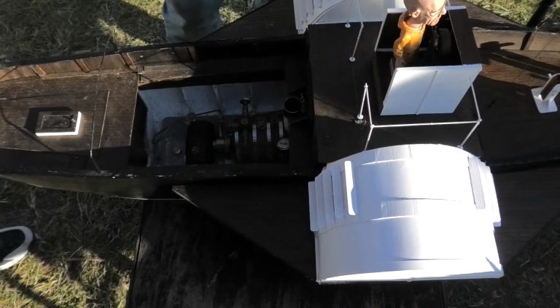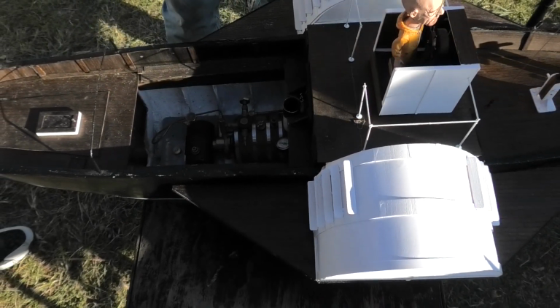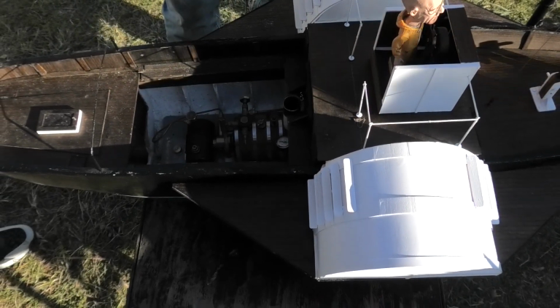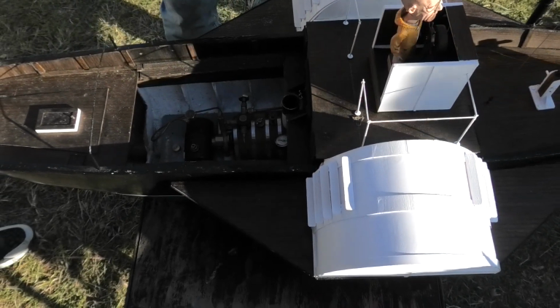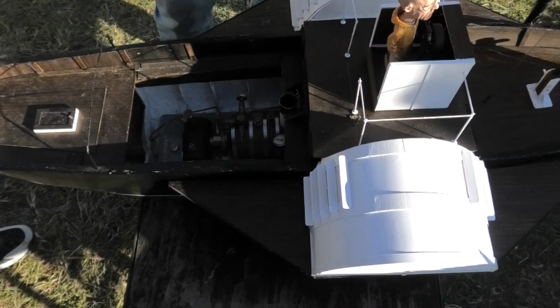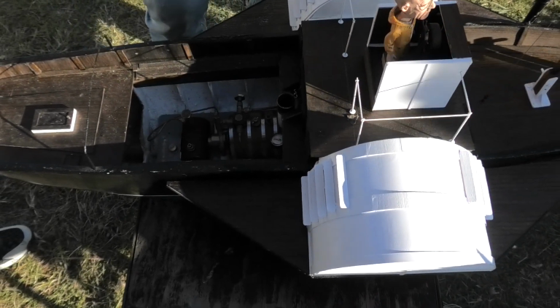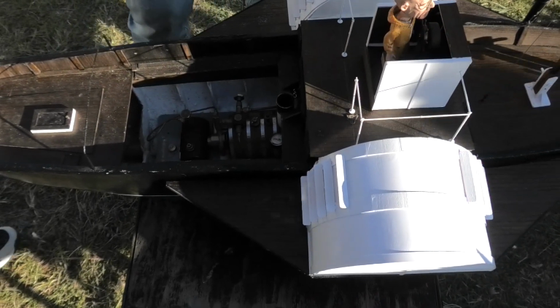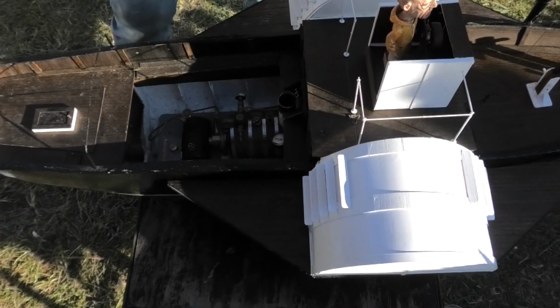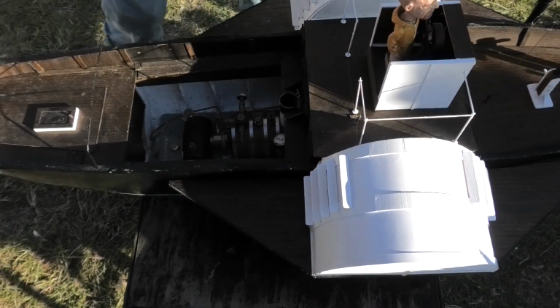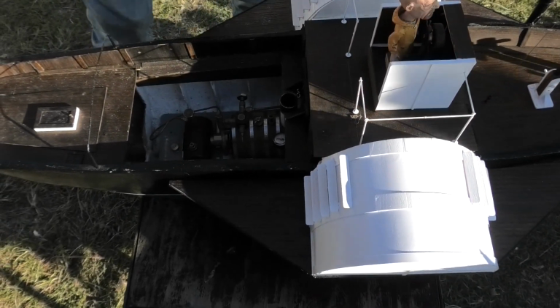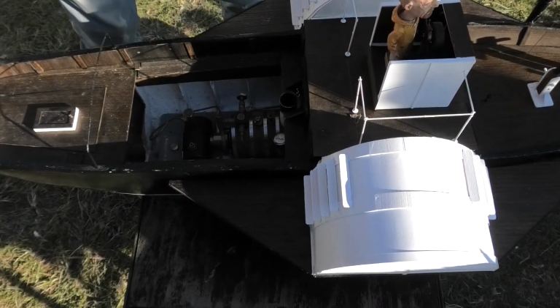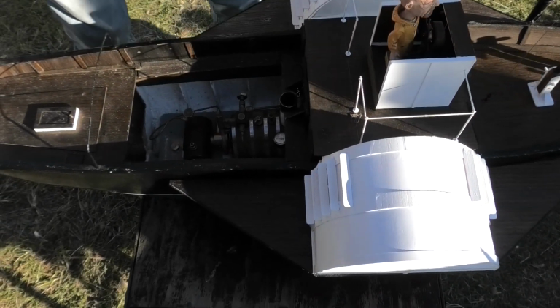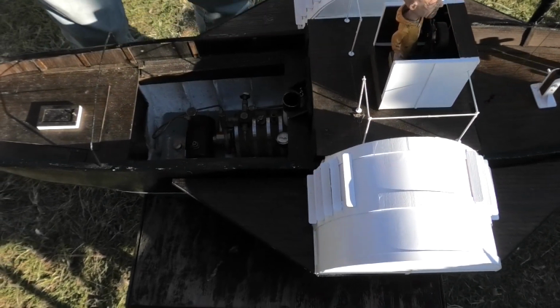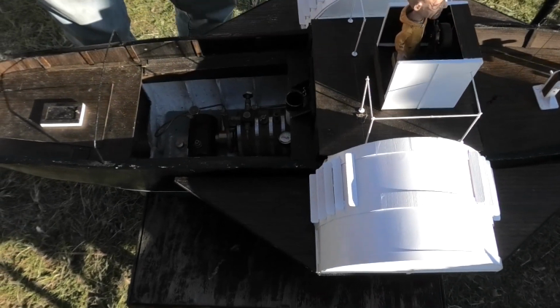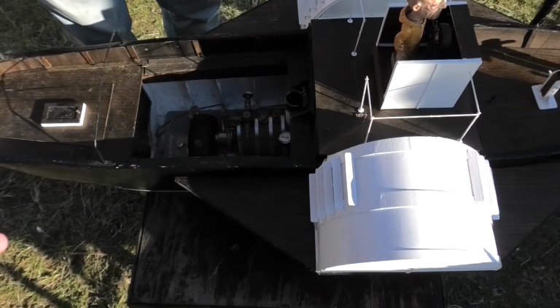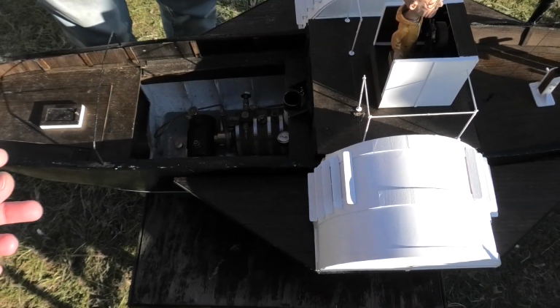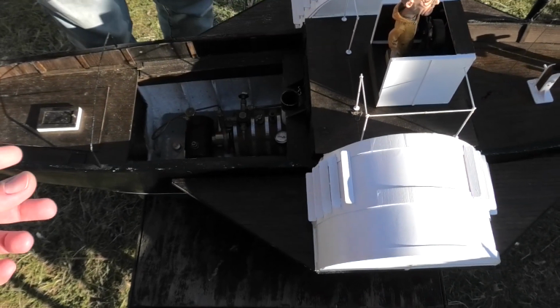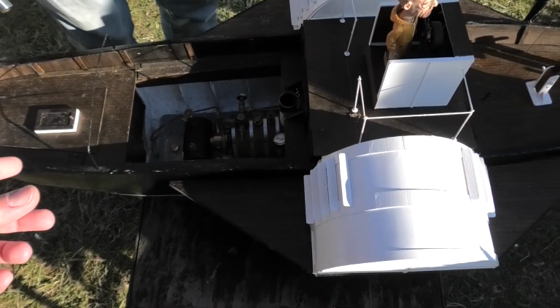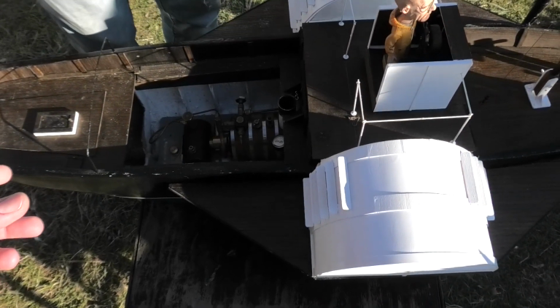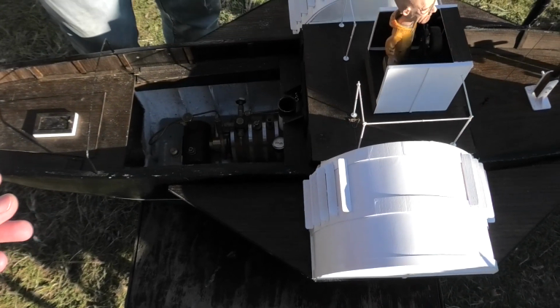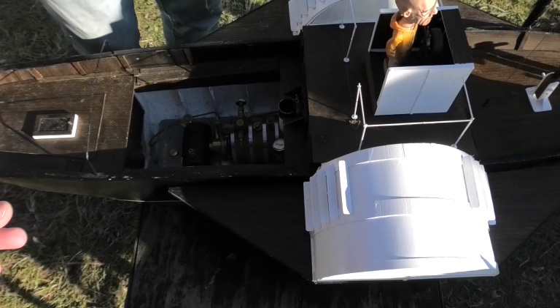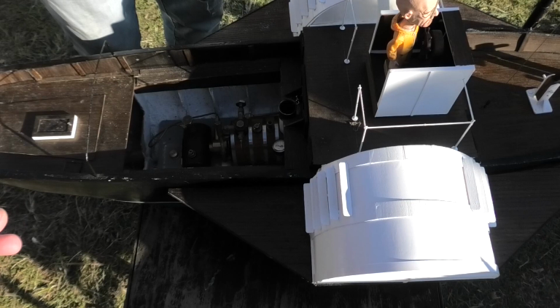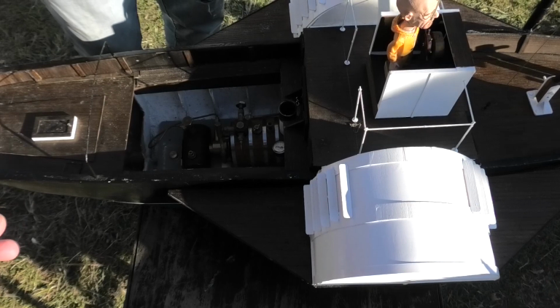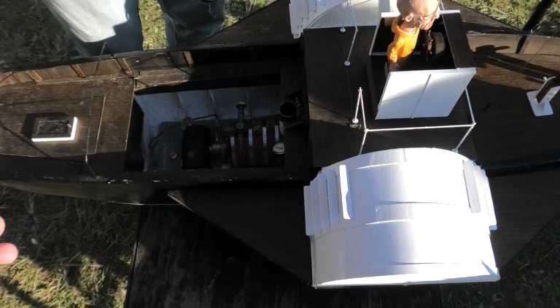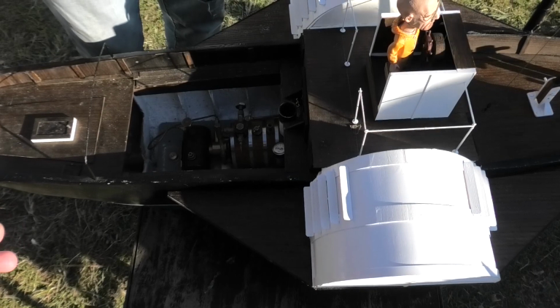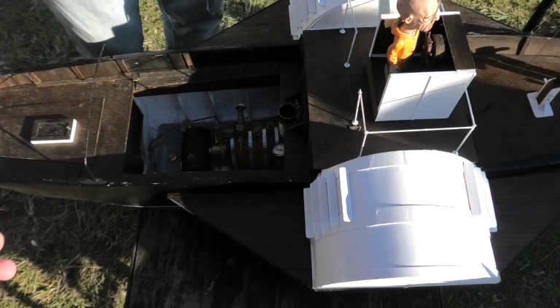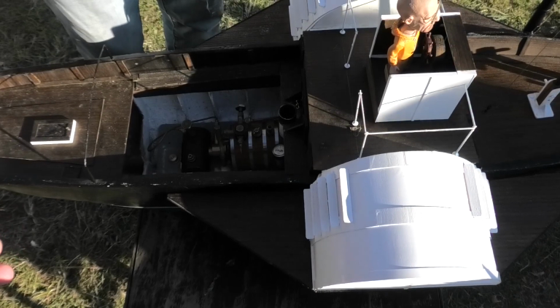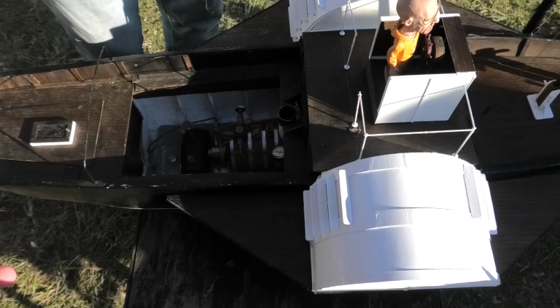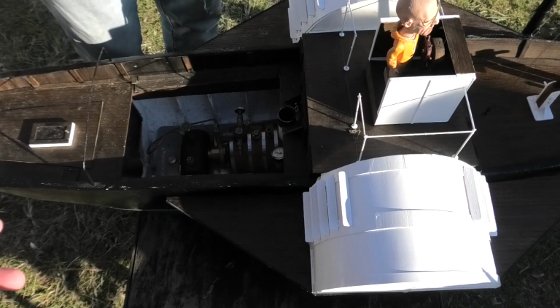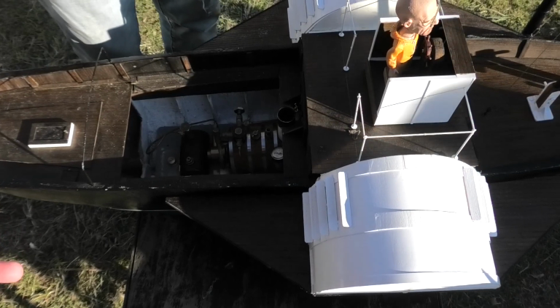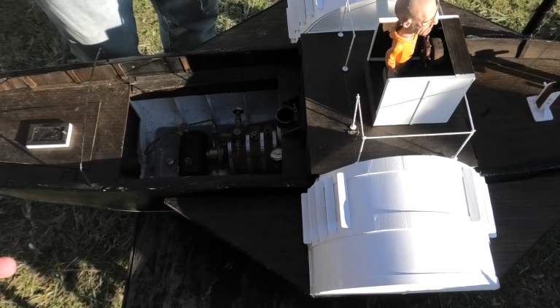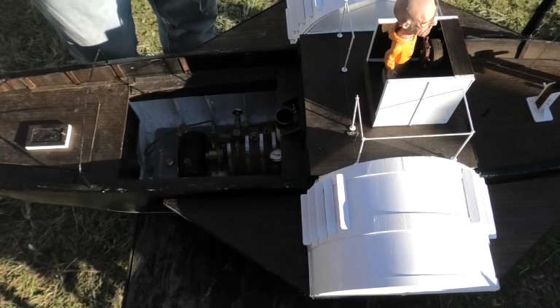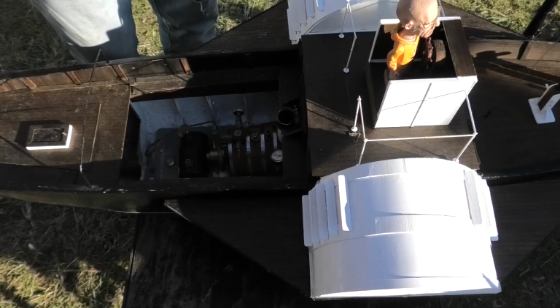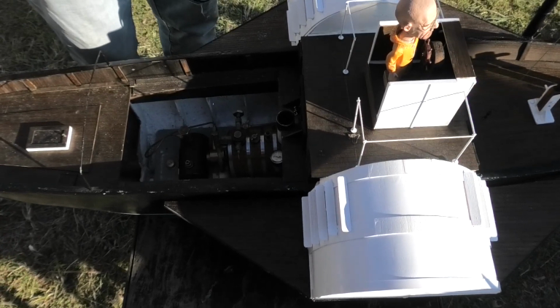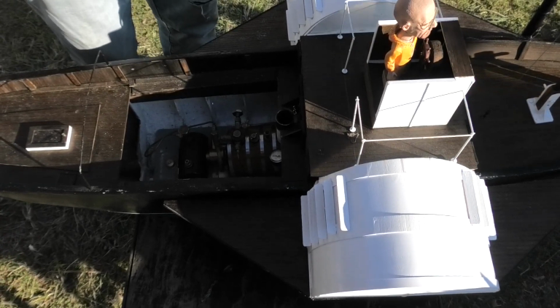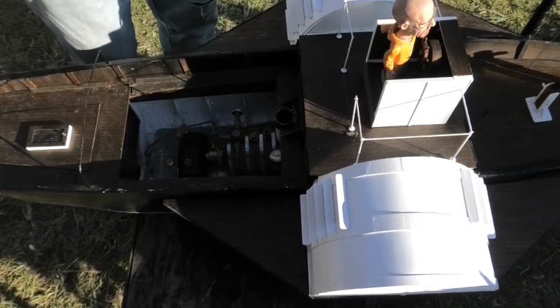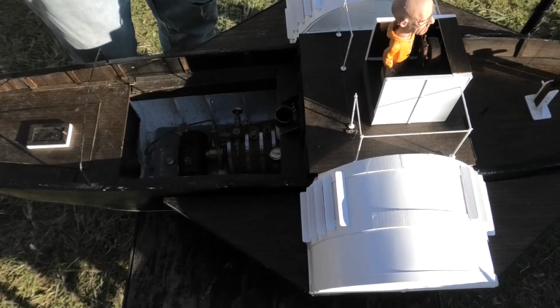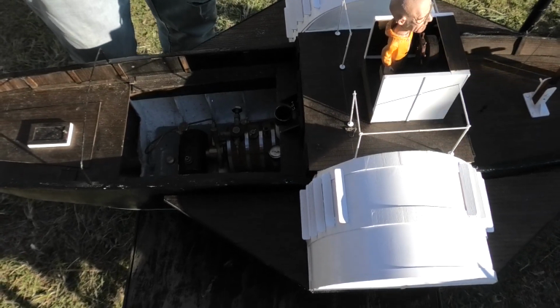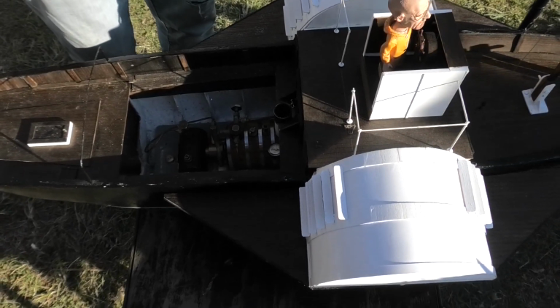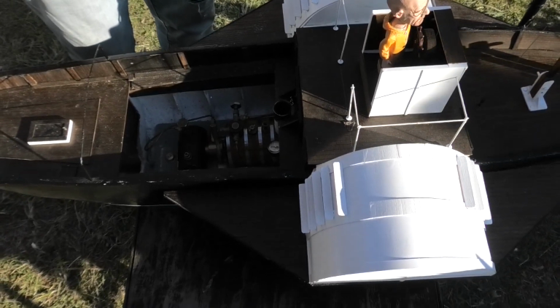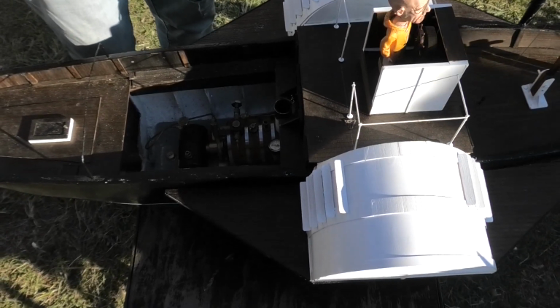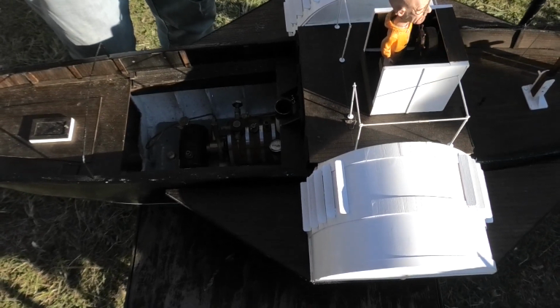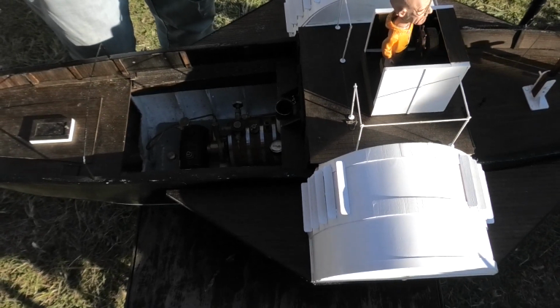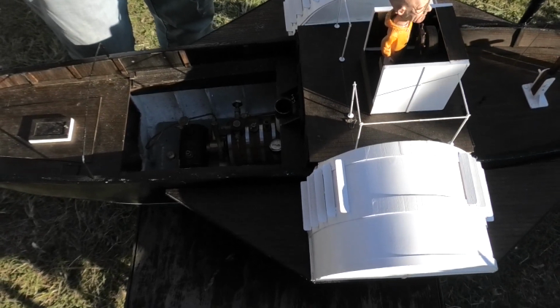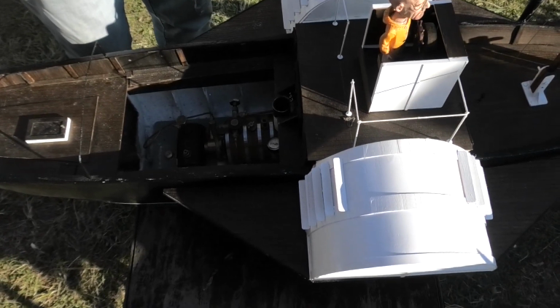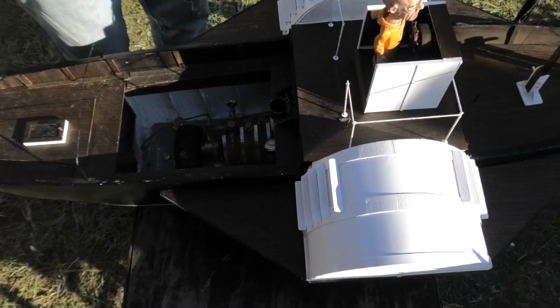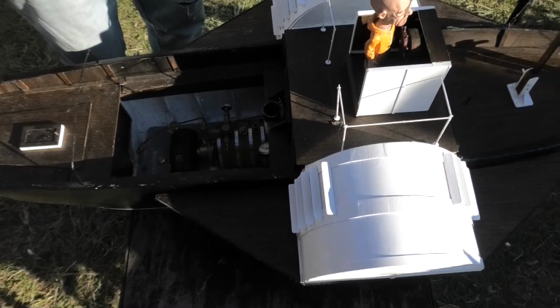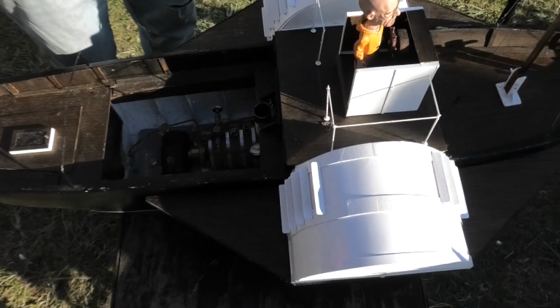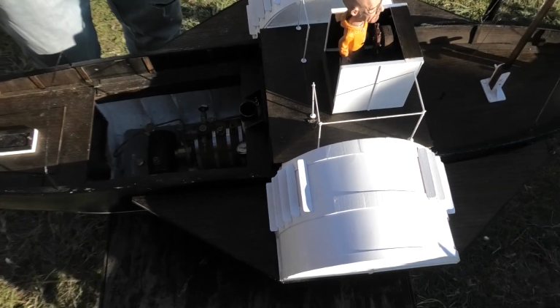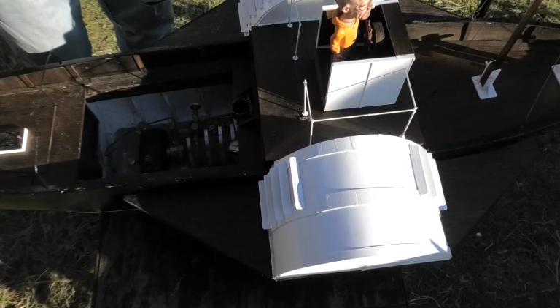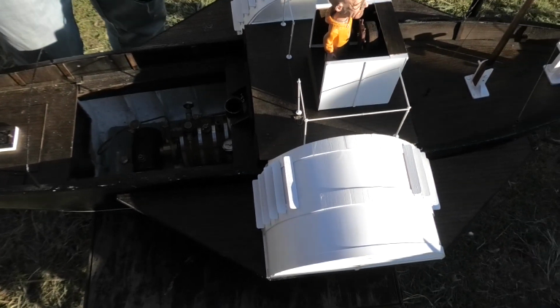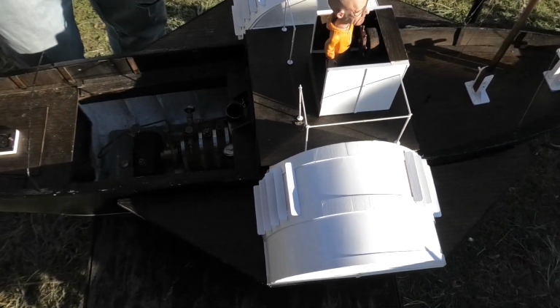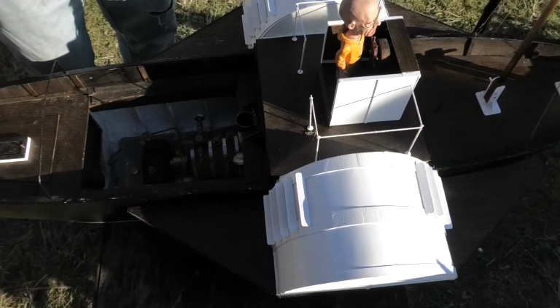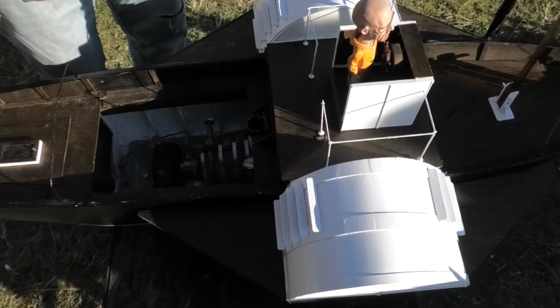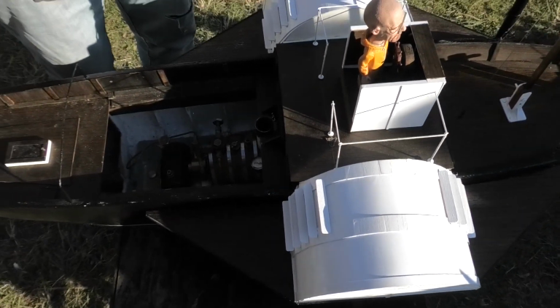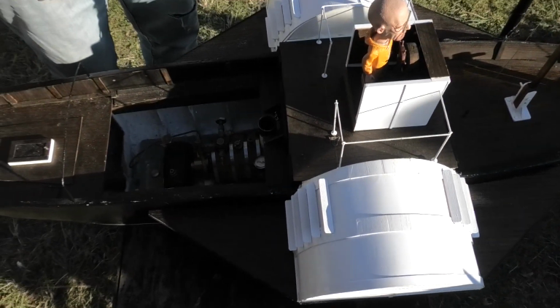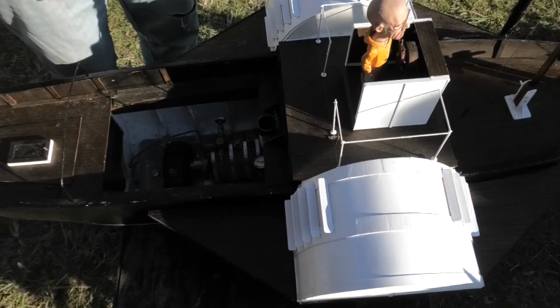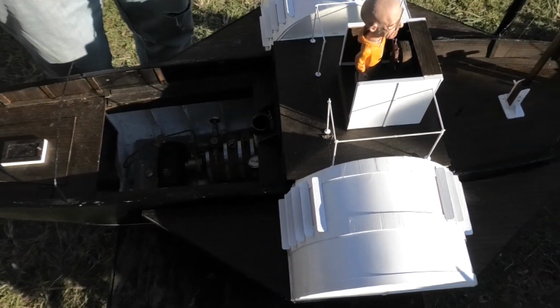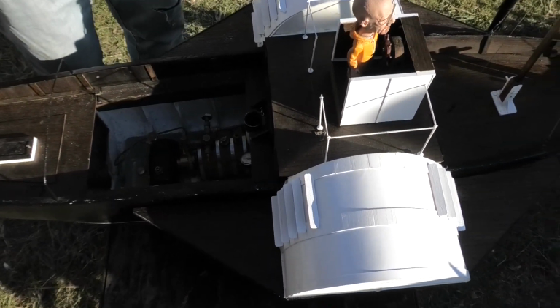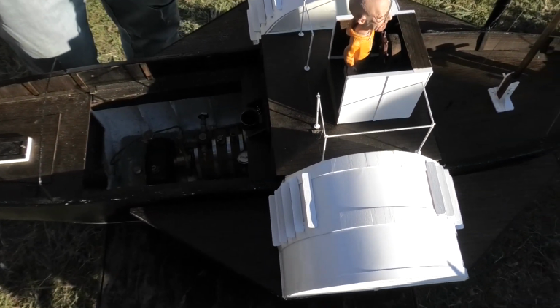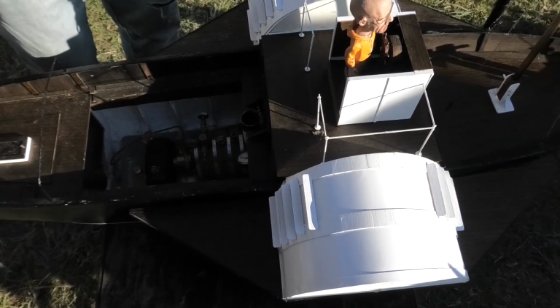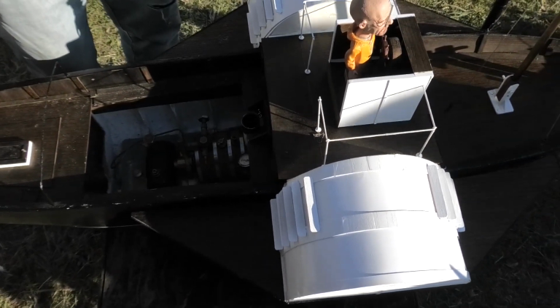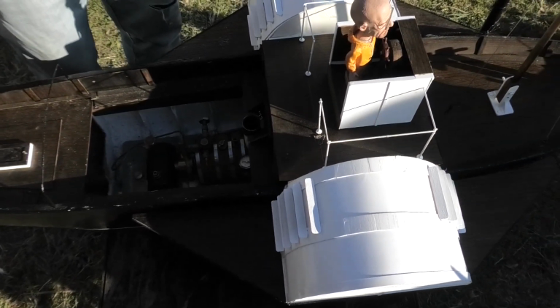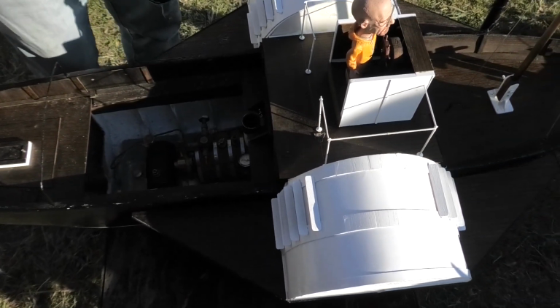With petrol boats and stuff like that, you have an exhaust fan — like in a real boat. You have an exhaust fan; you're getting rid of the fumes. You're supposed to.